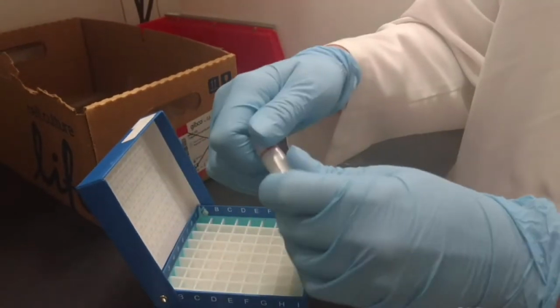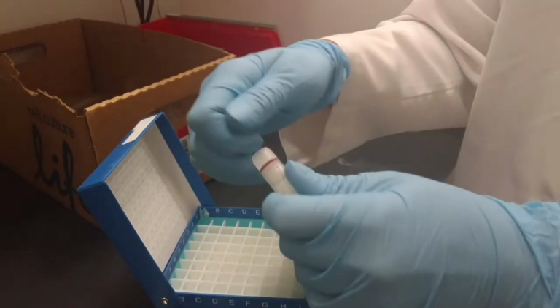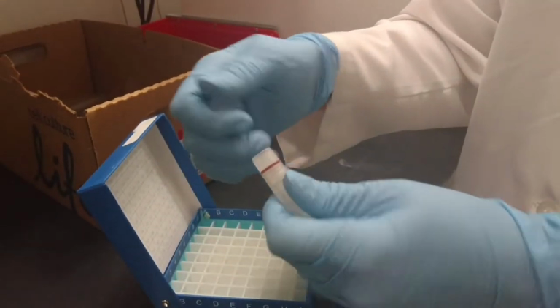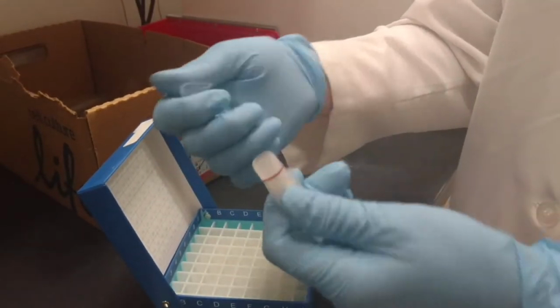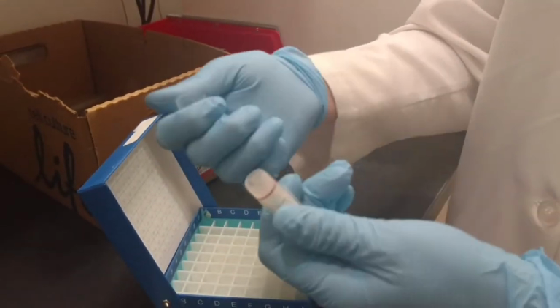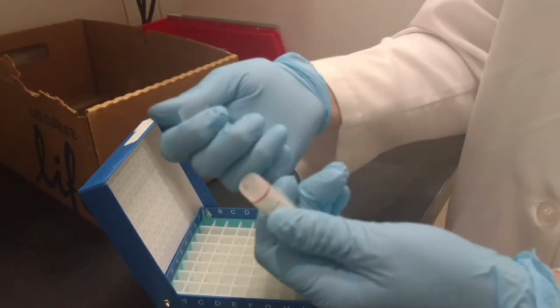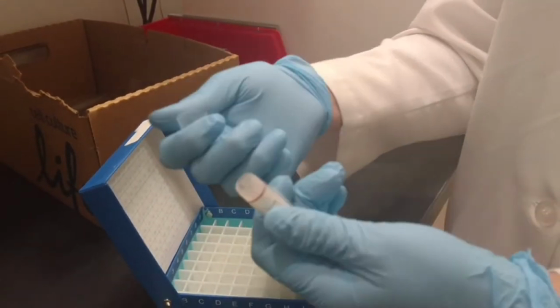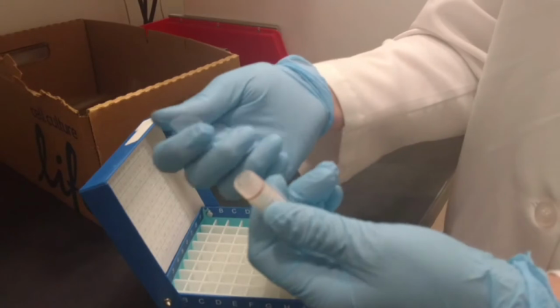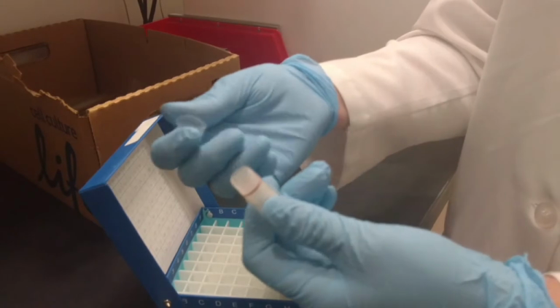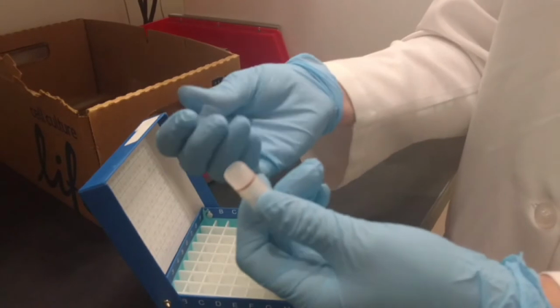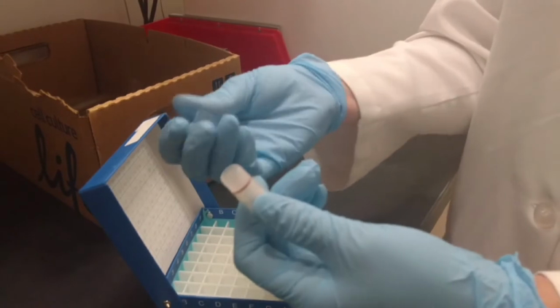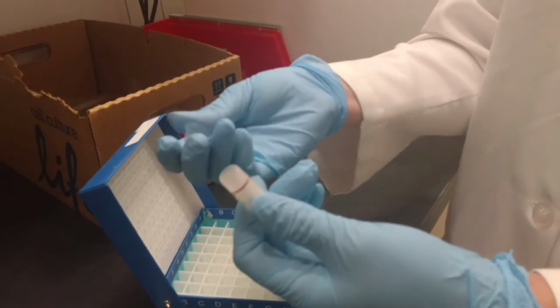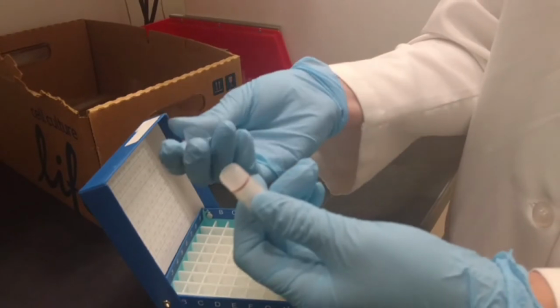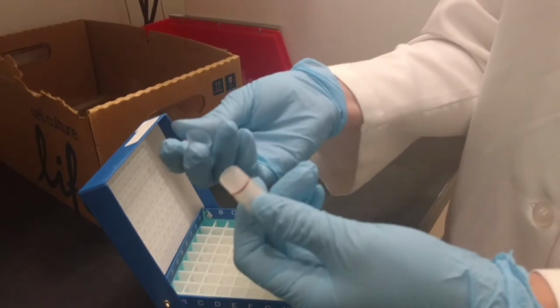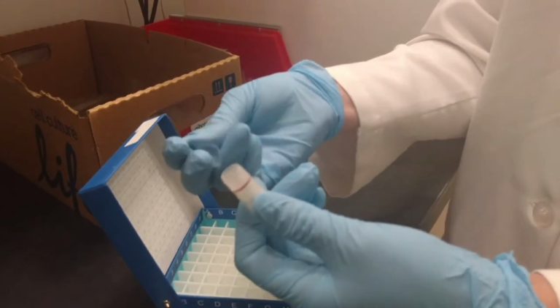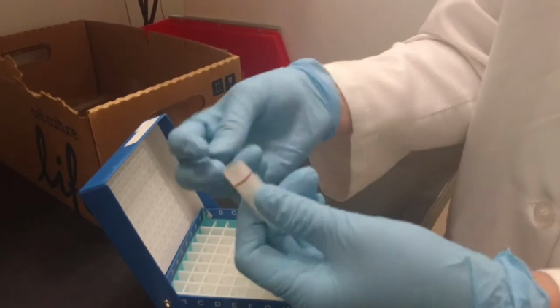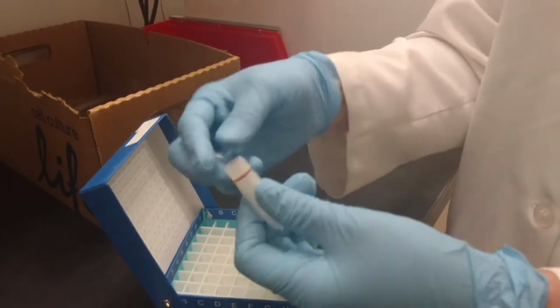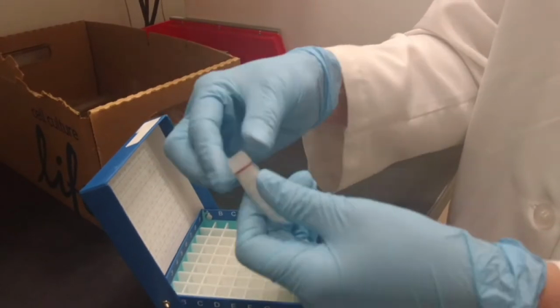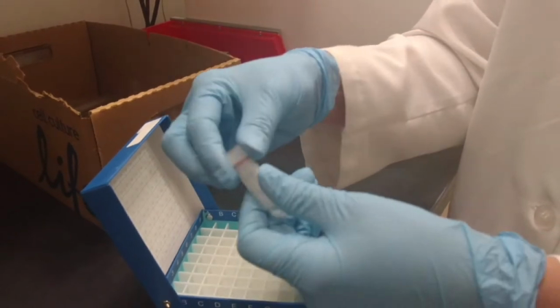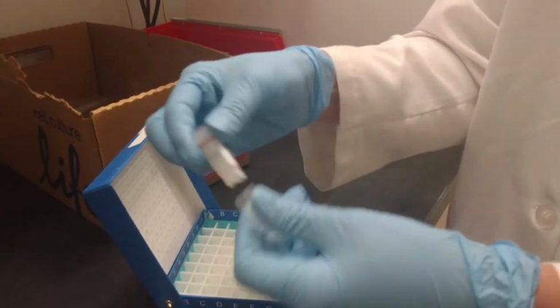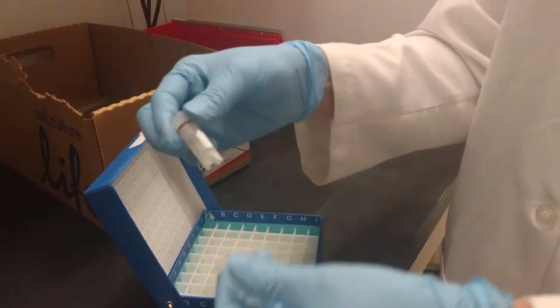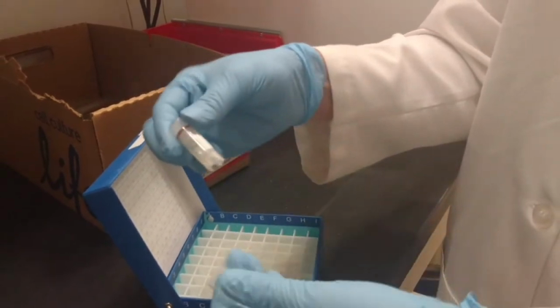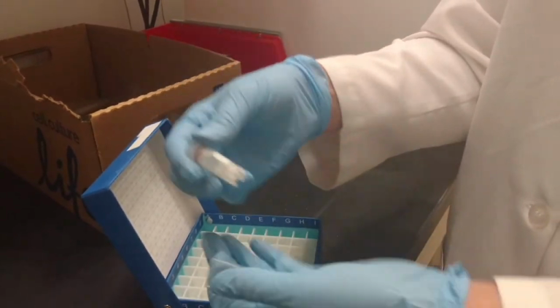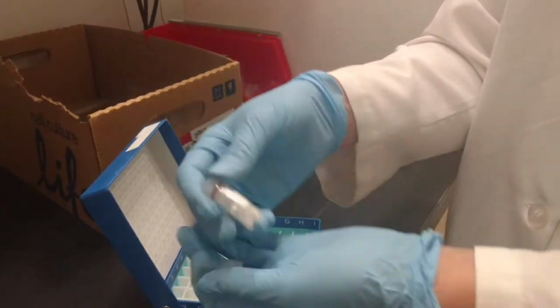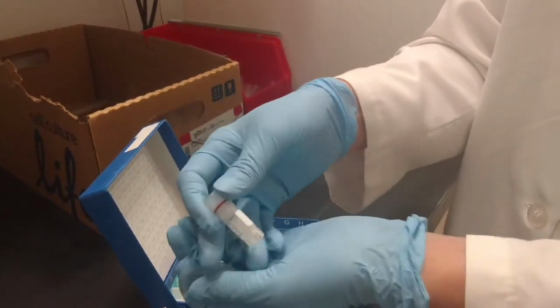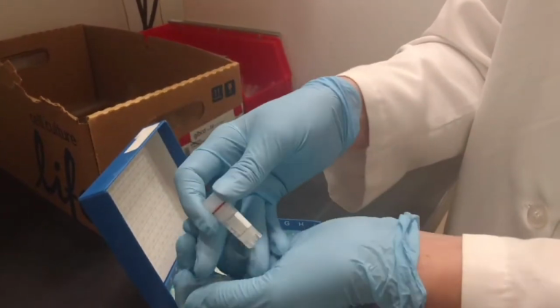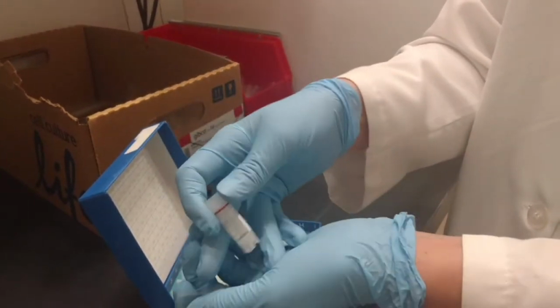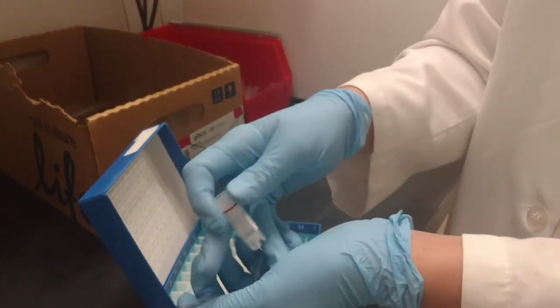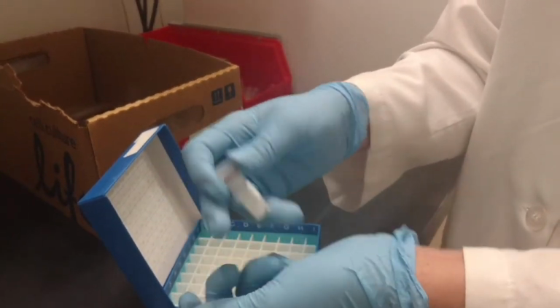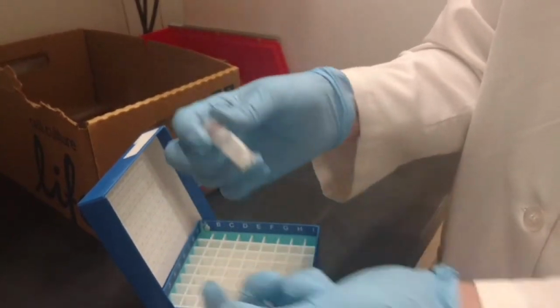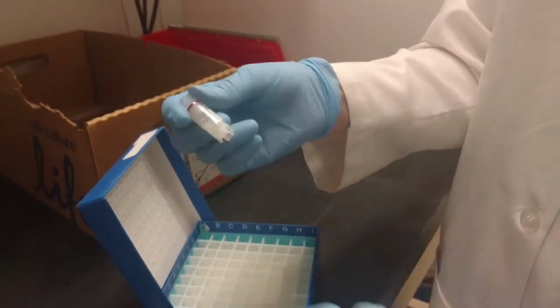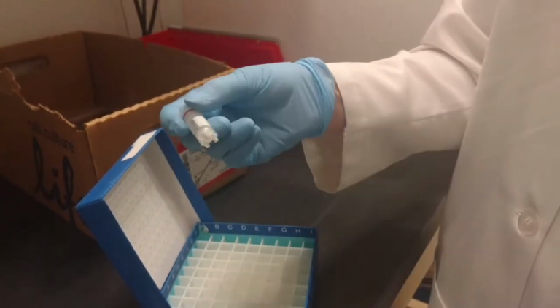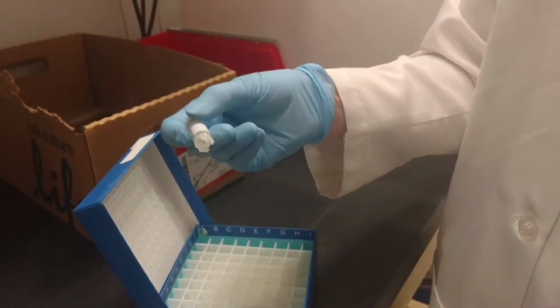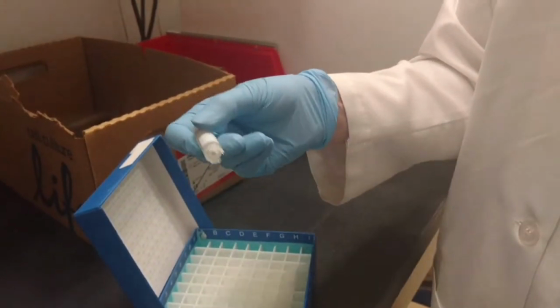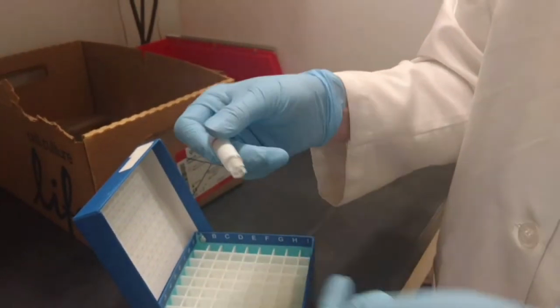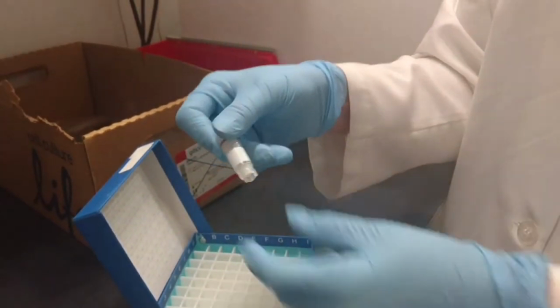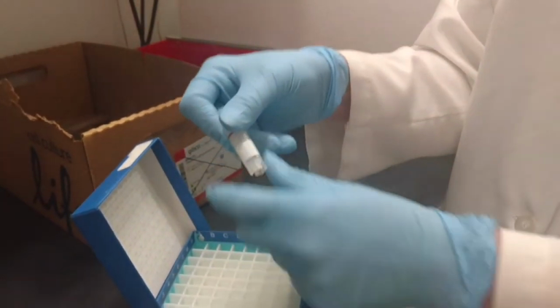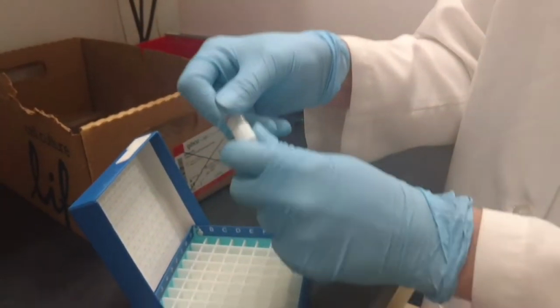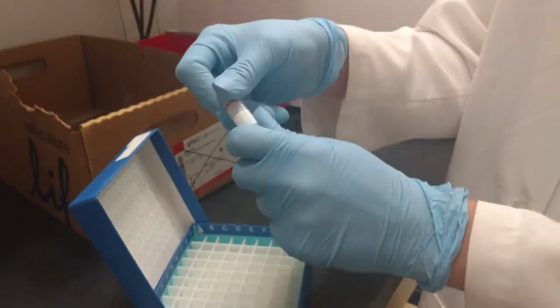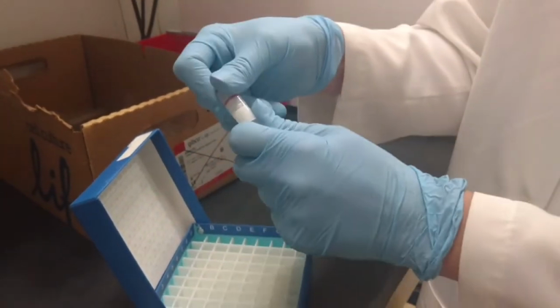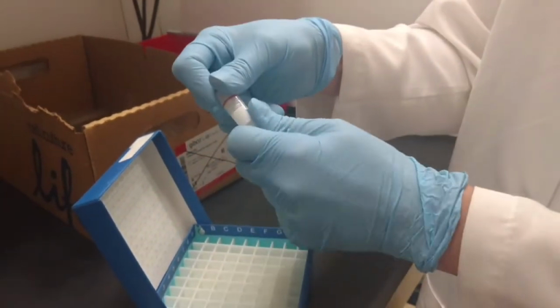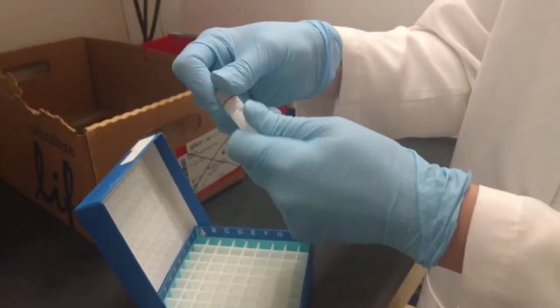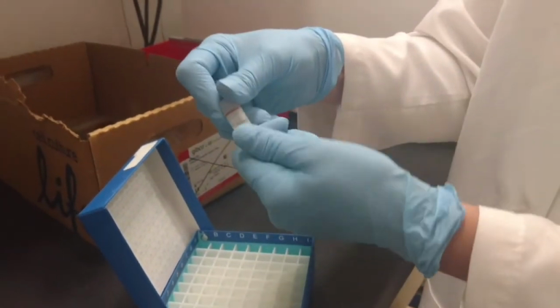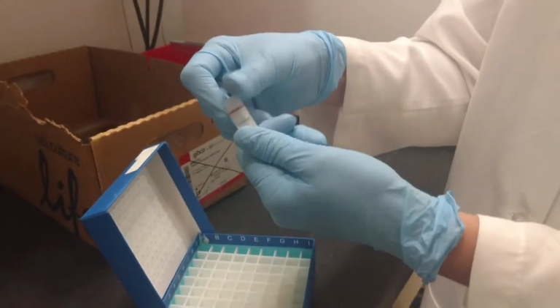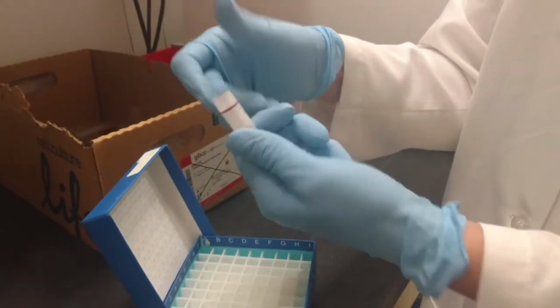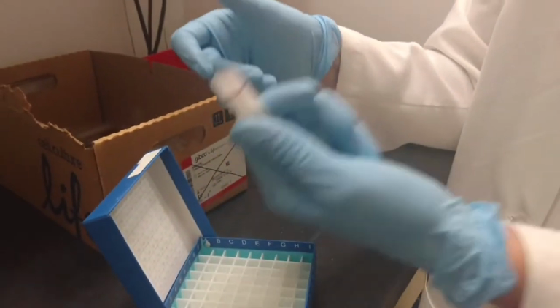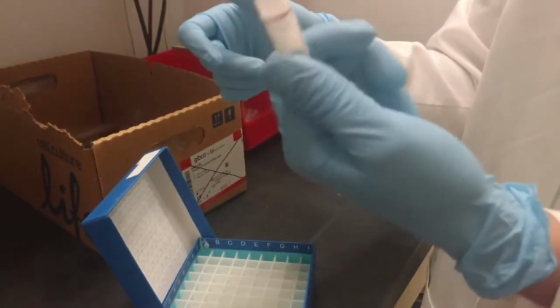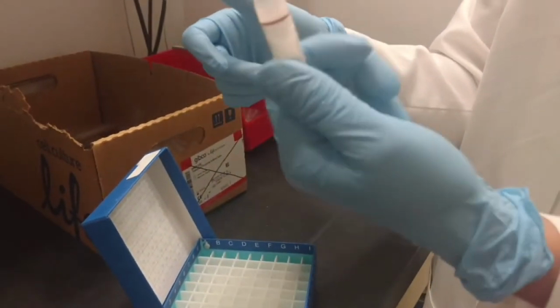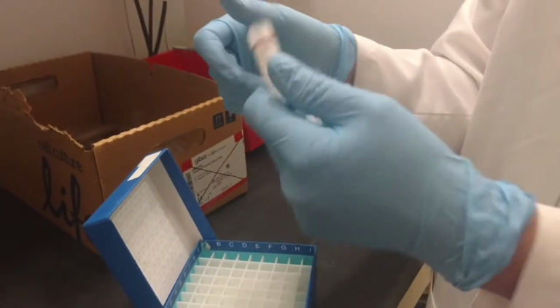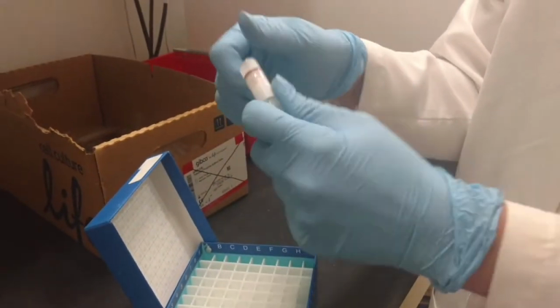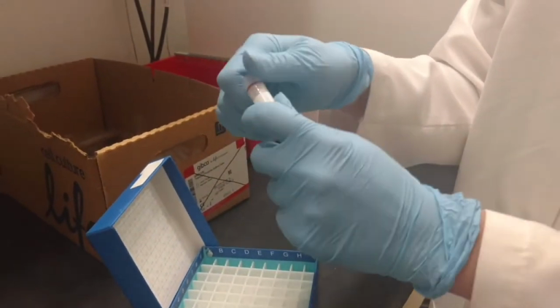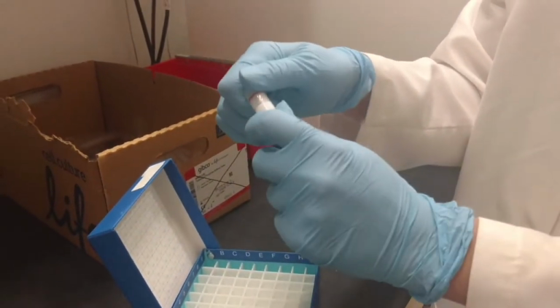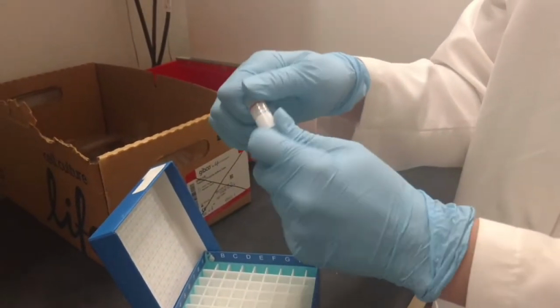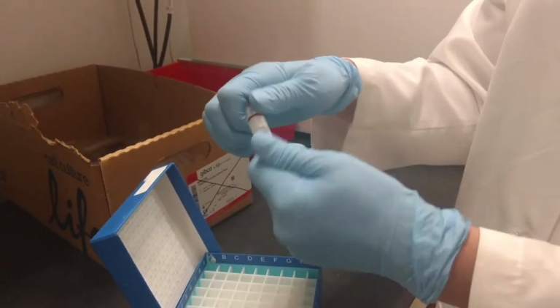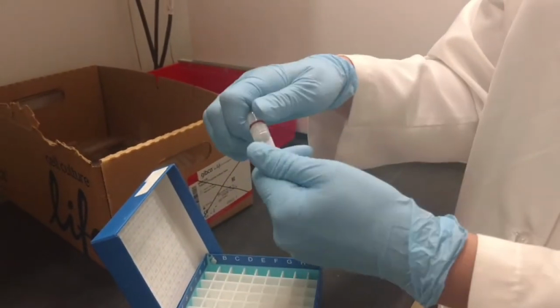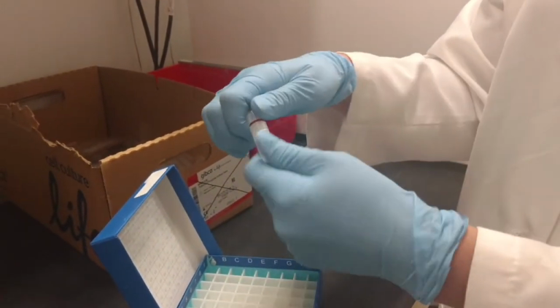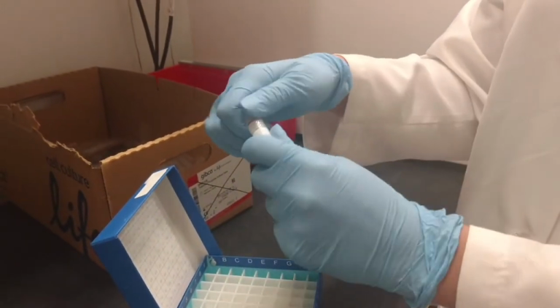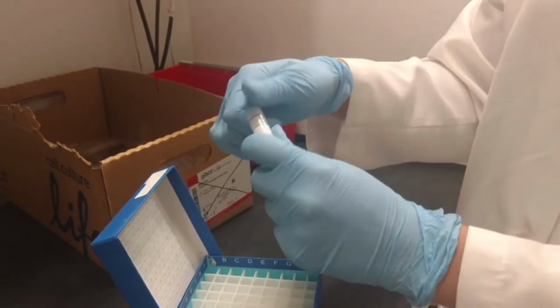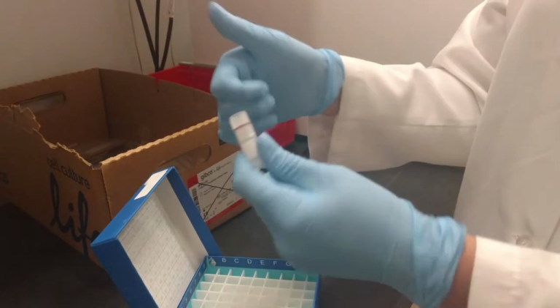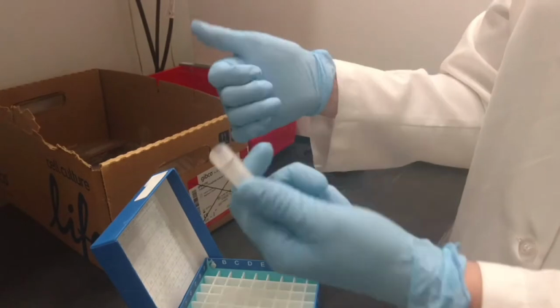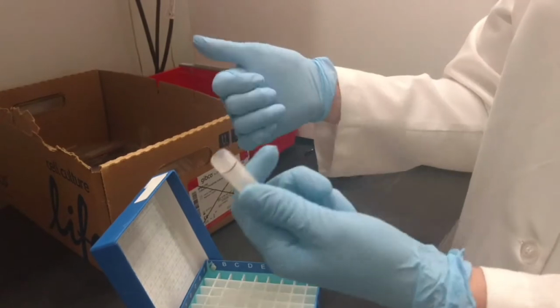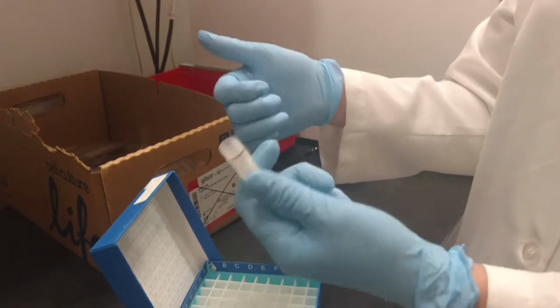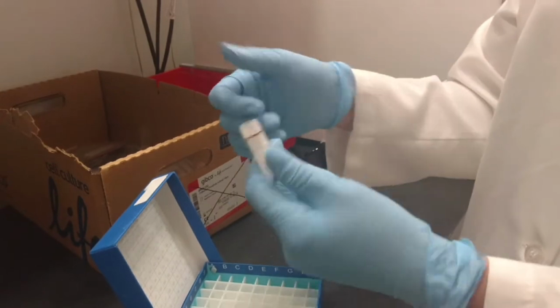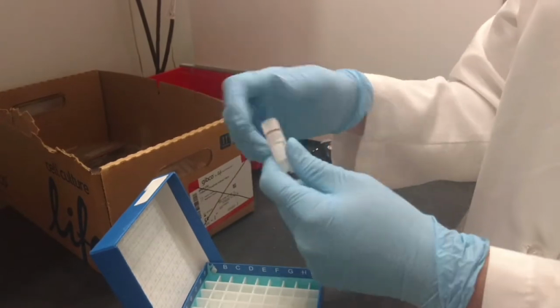Now you can remove the plastic overwrap and dispose of it, and your cryovial is now ready to be opened.